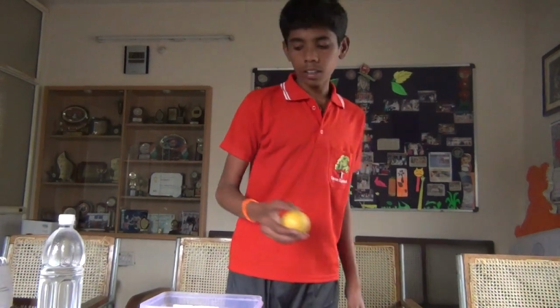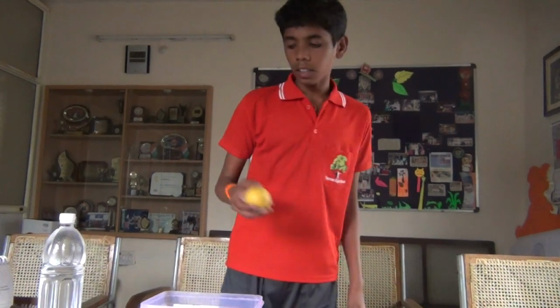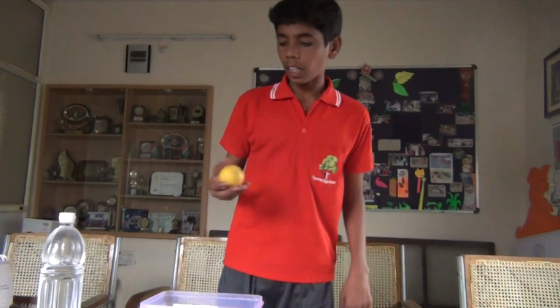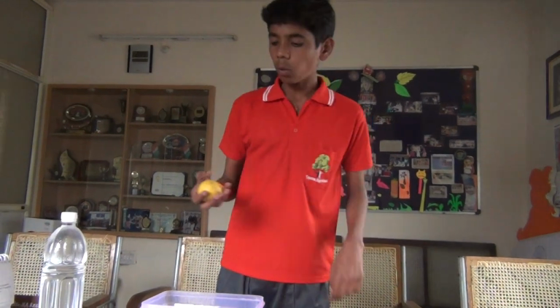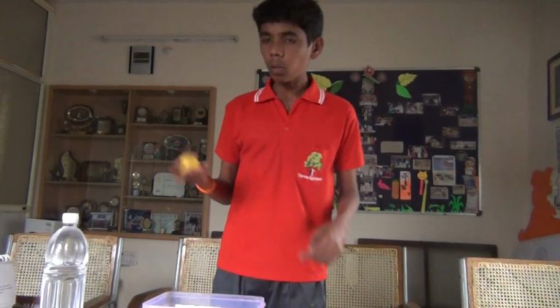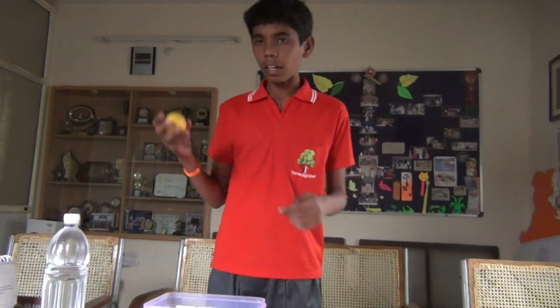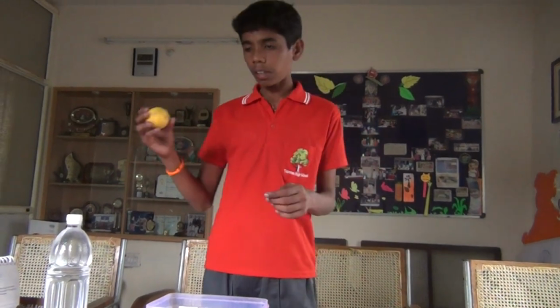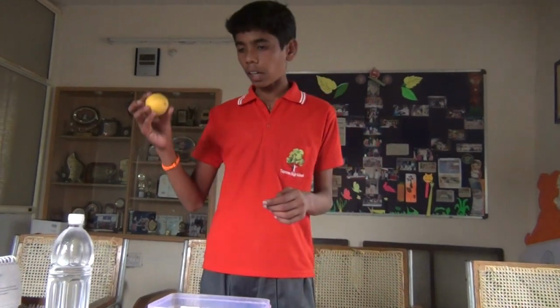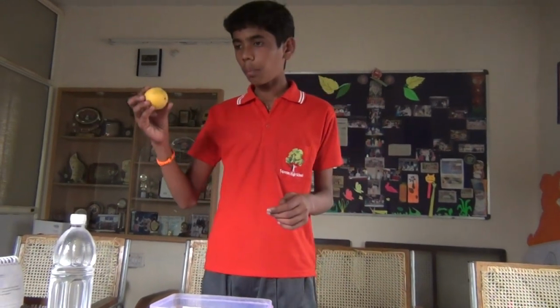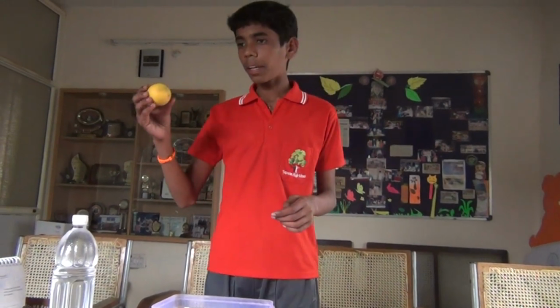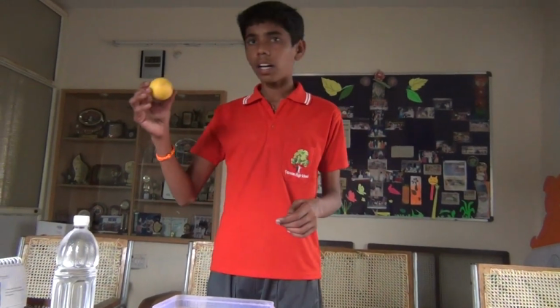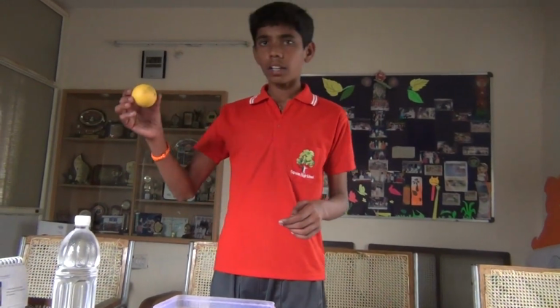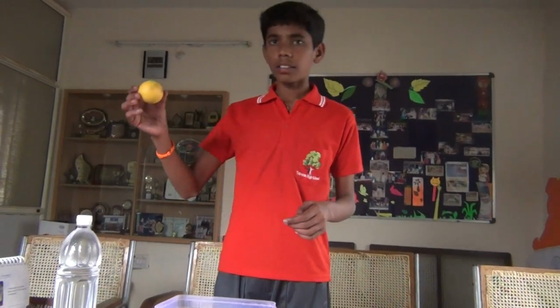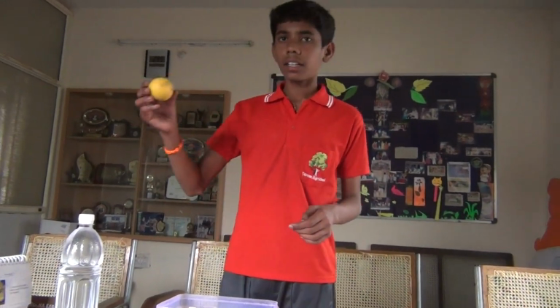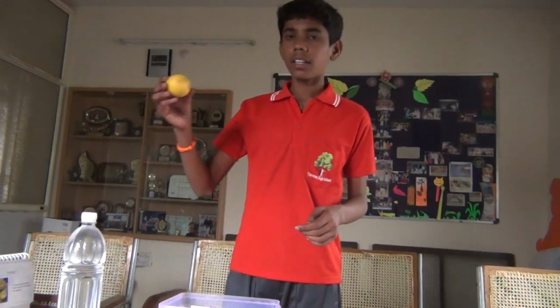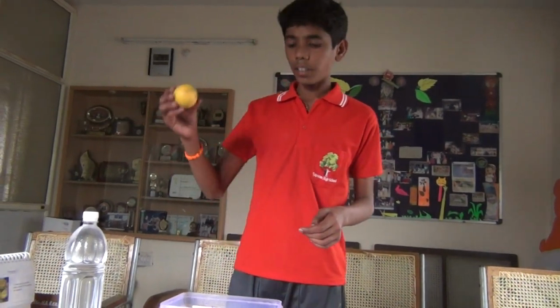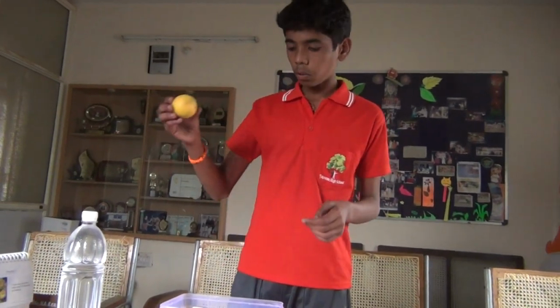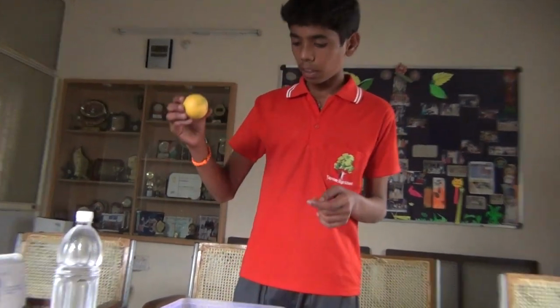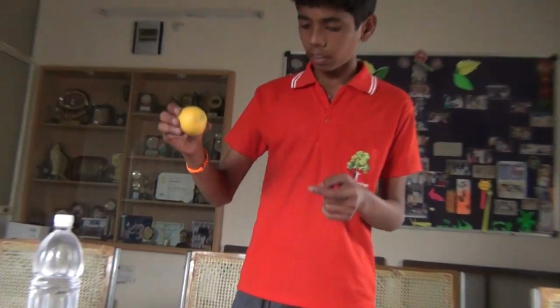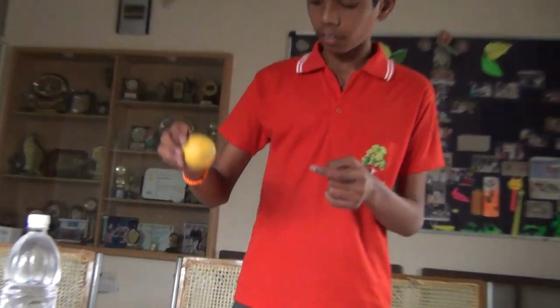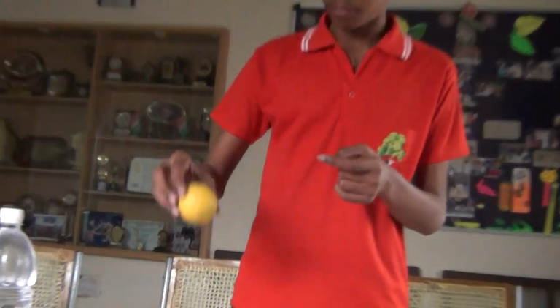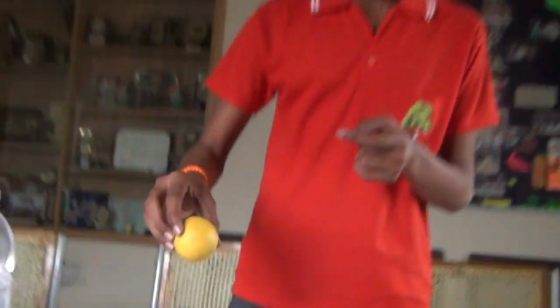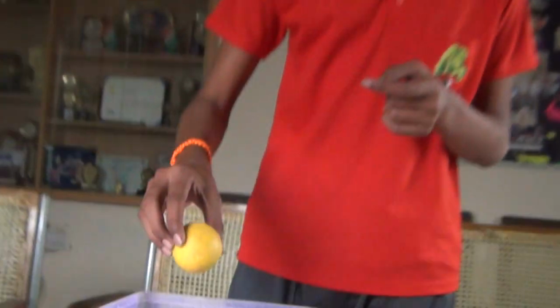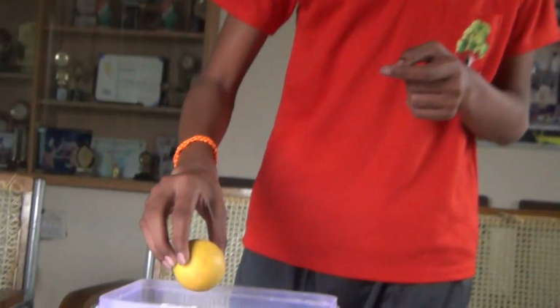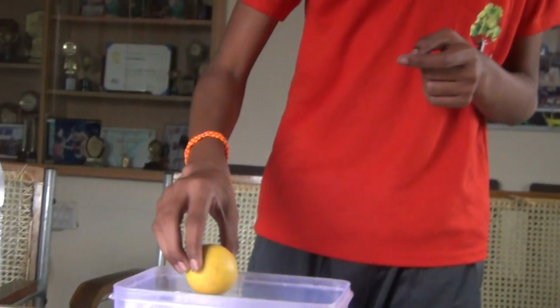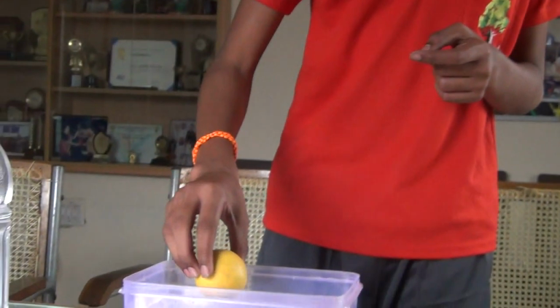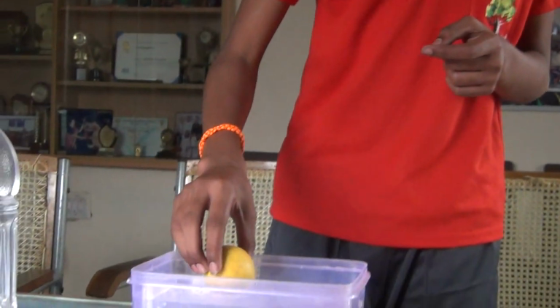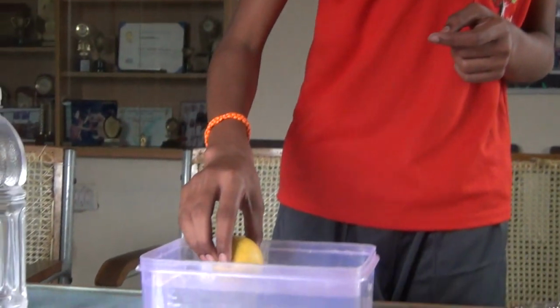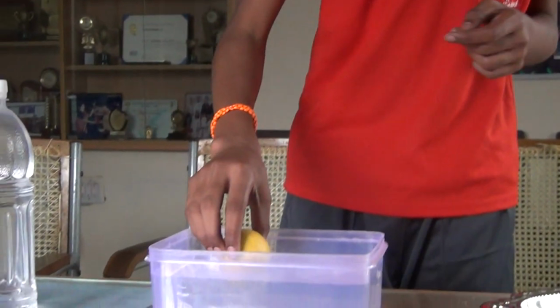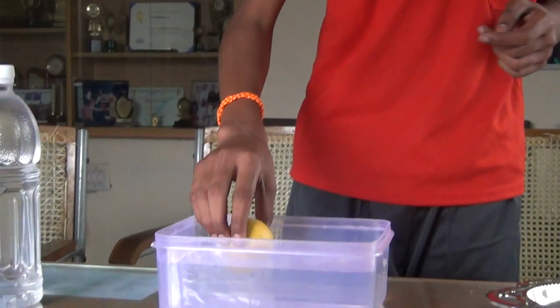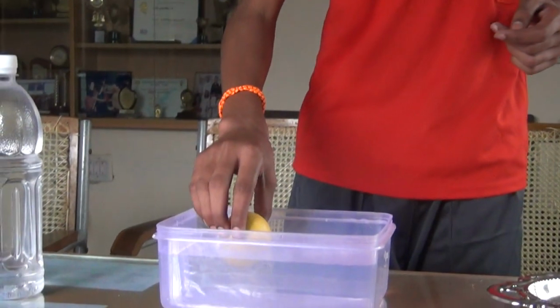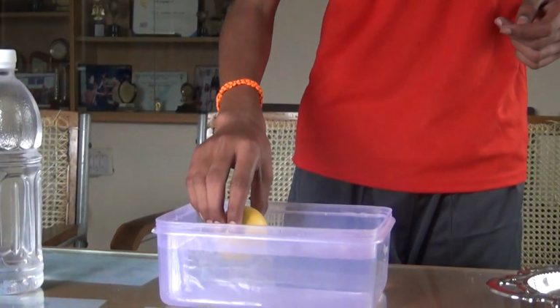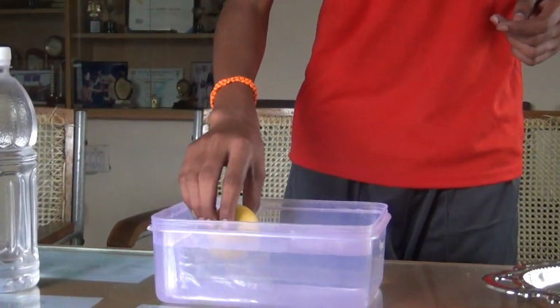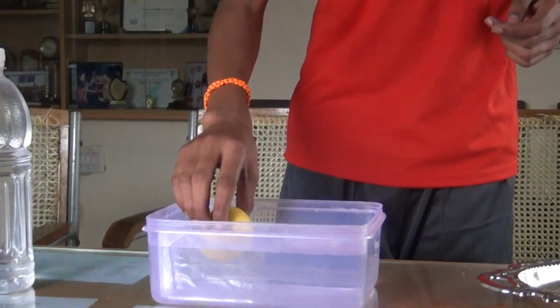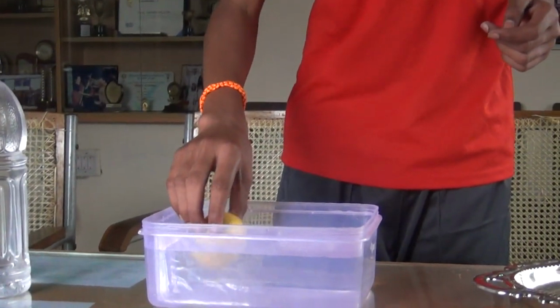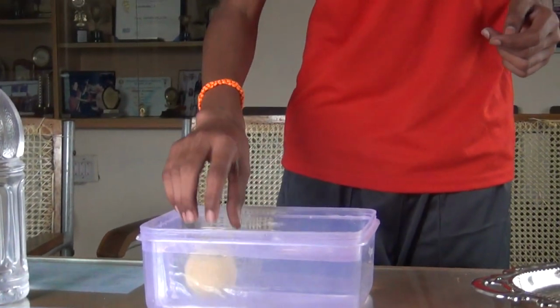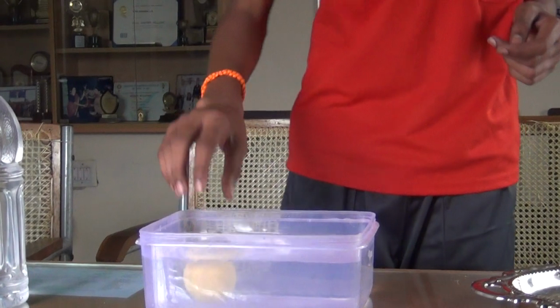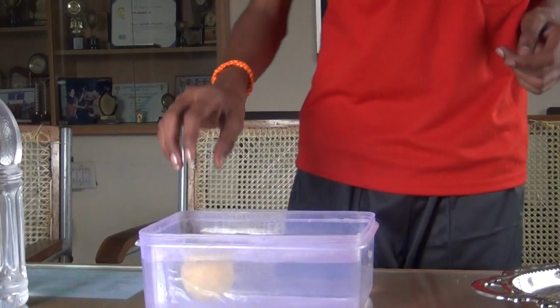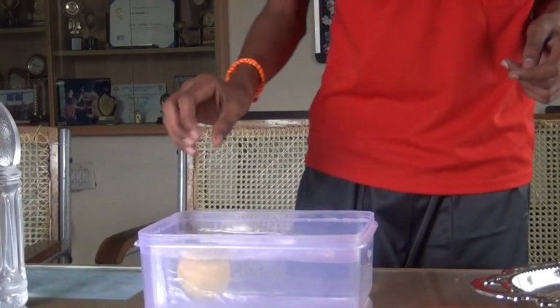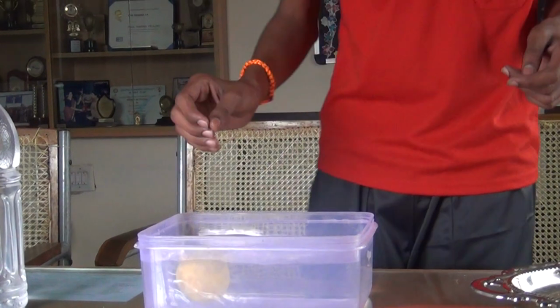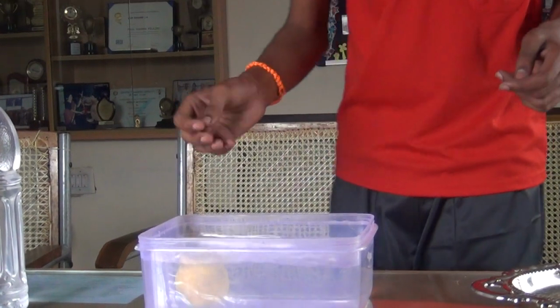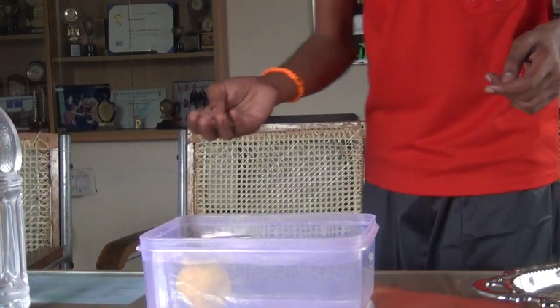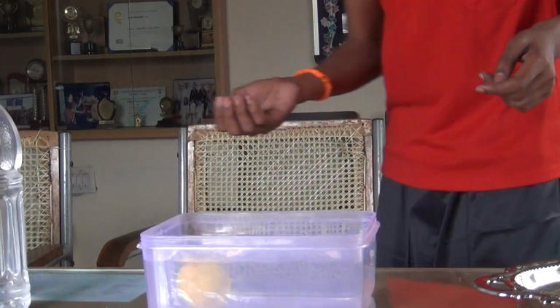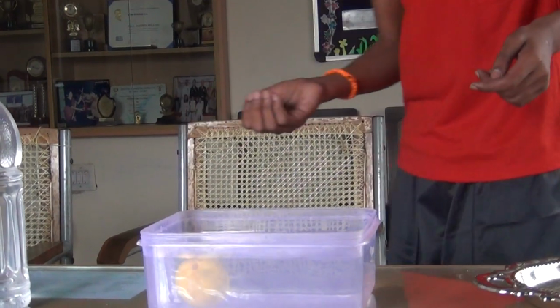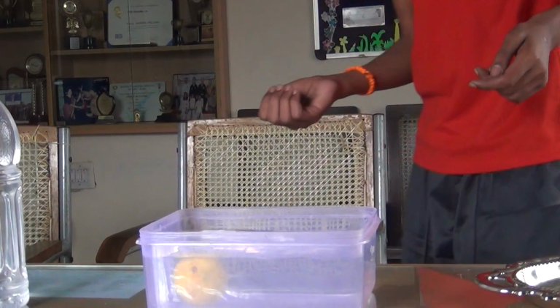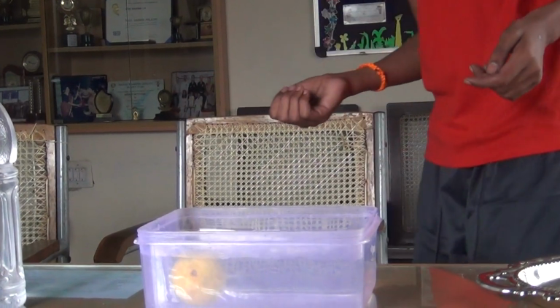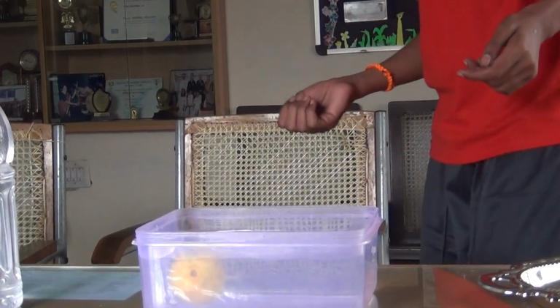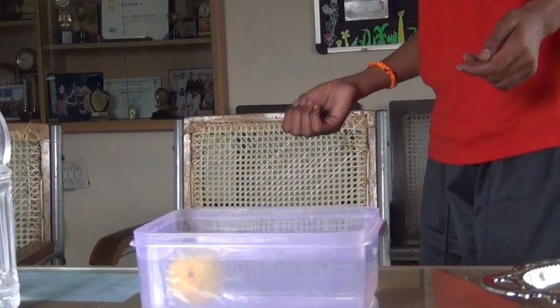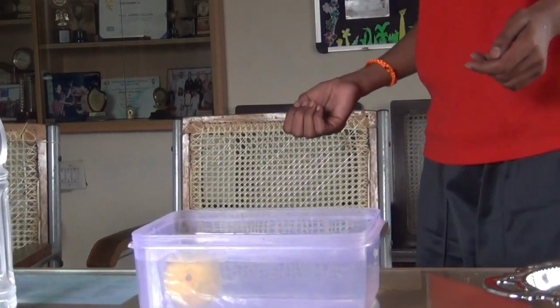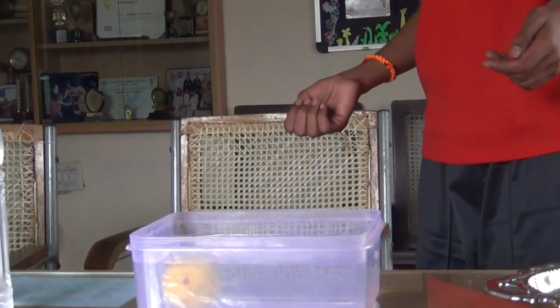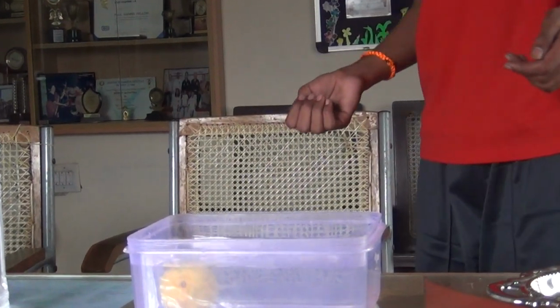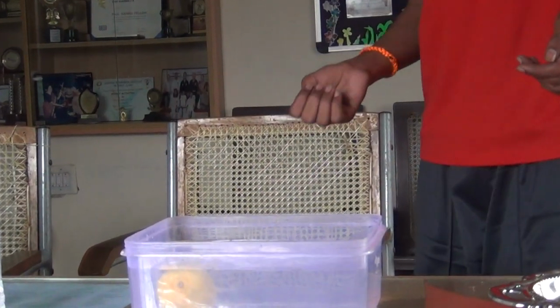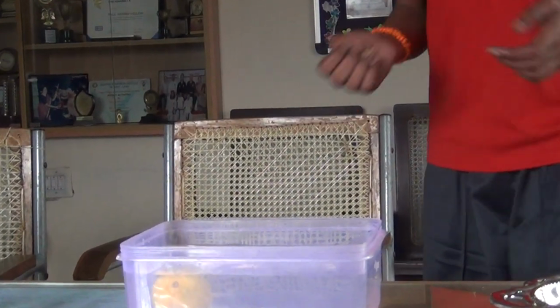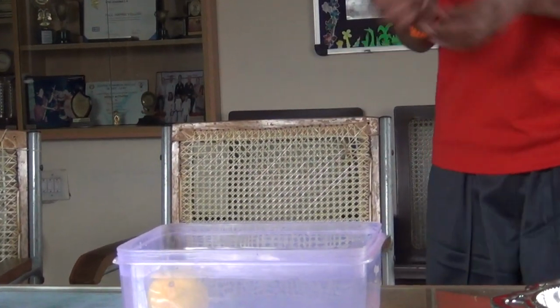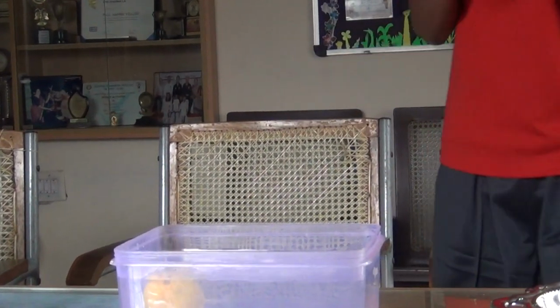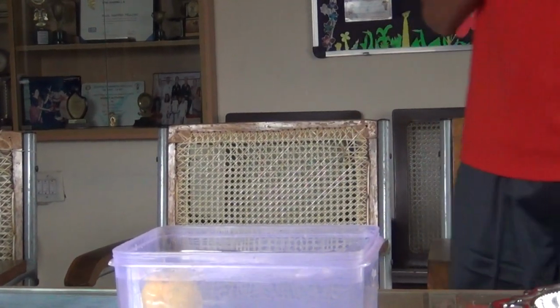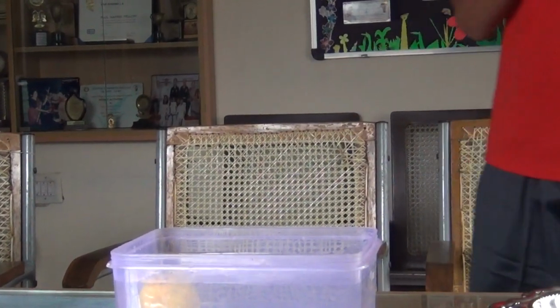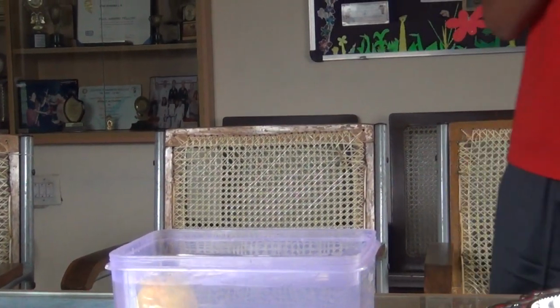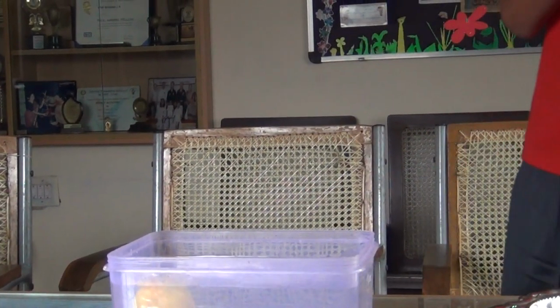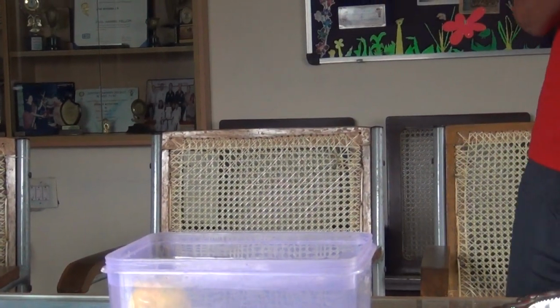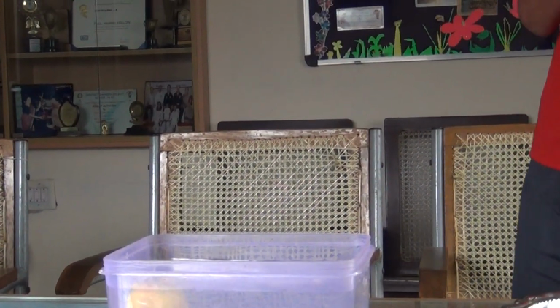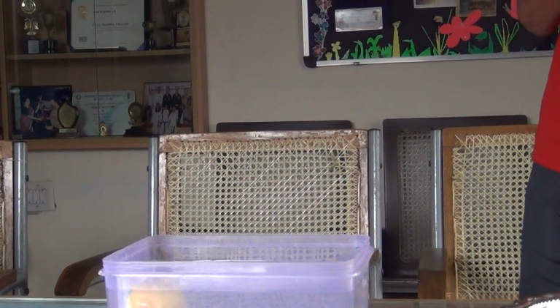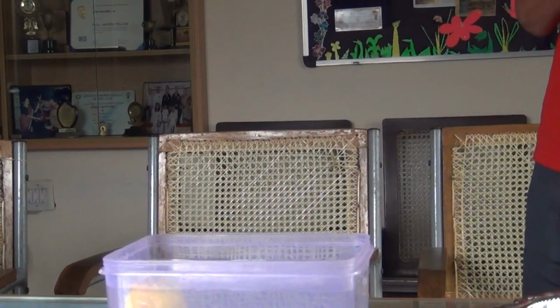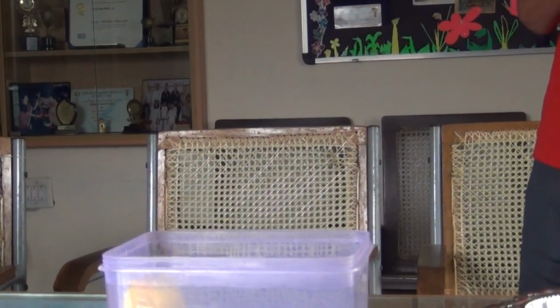Now I will drop an orange into water. Oh no, it's floating.